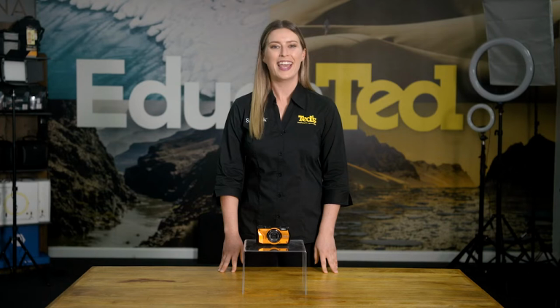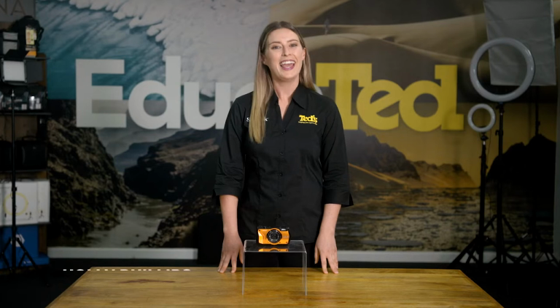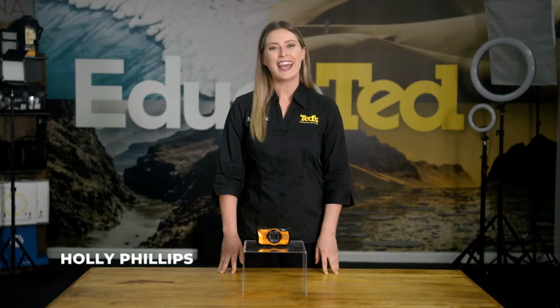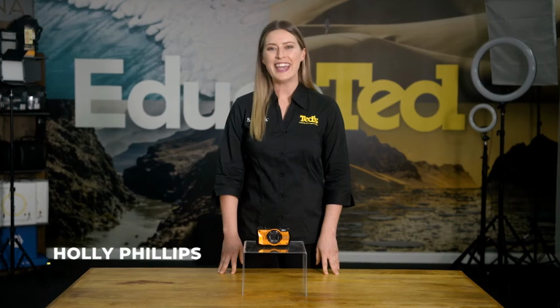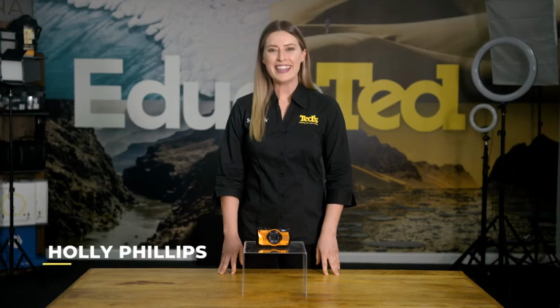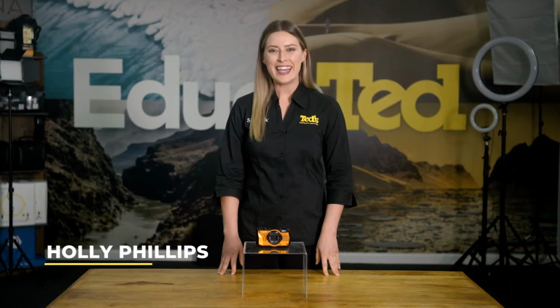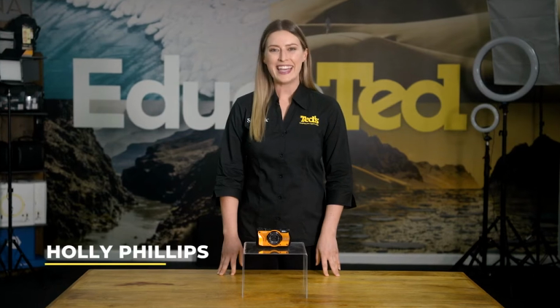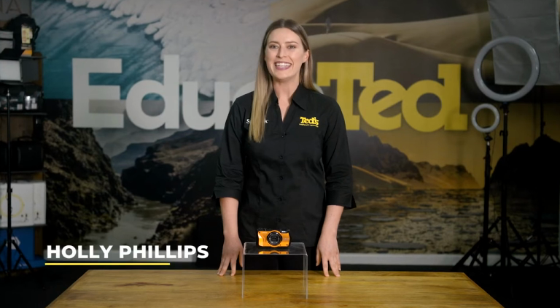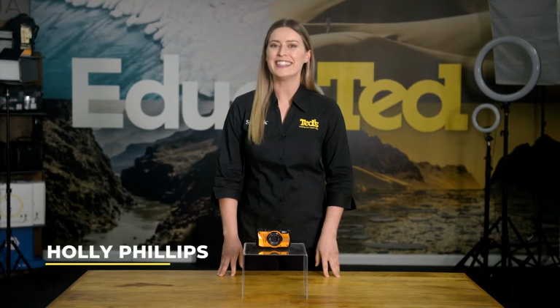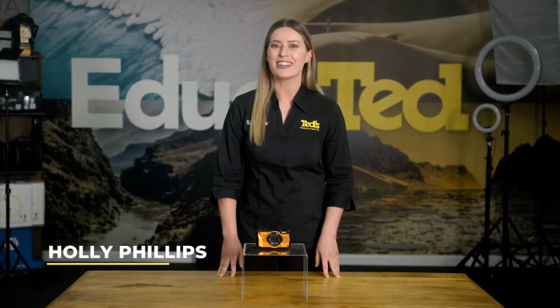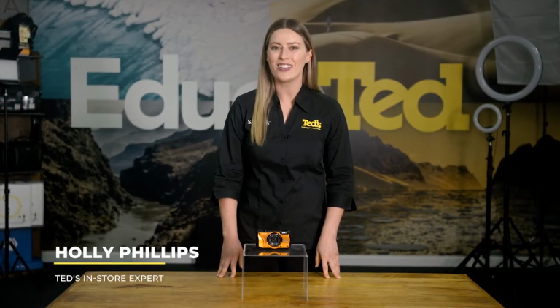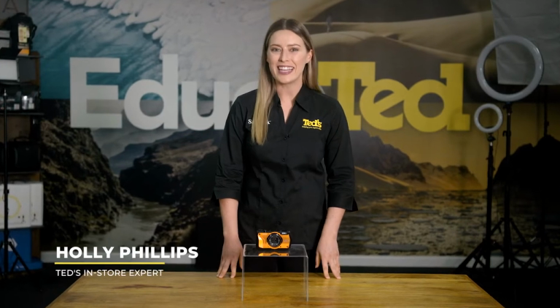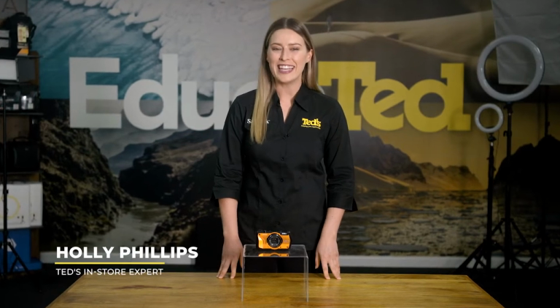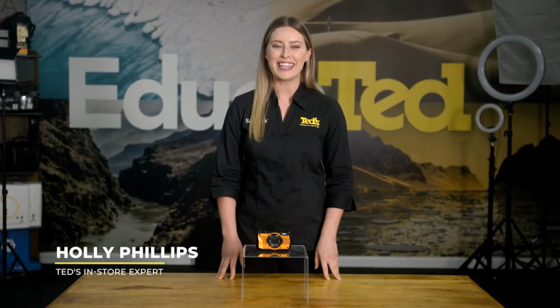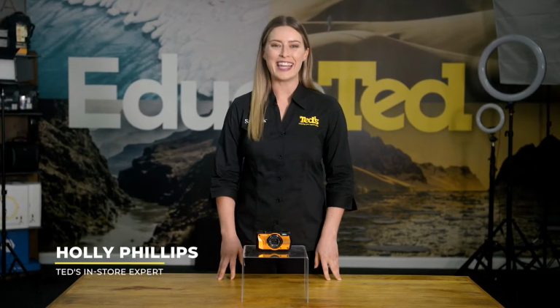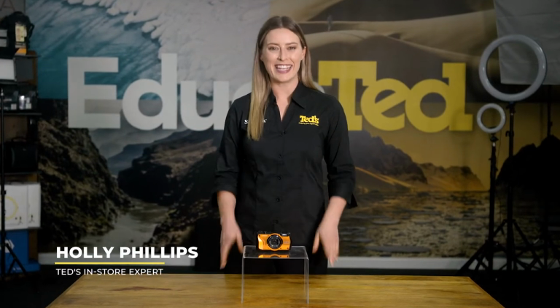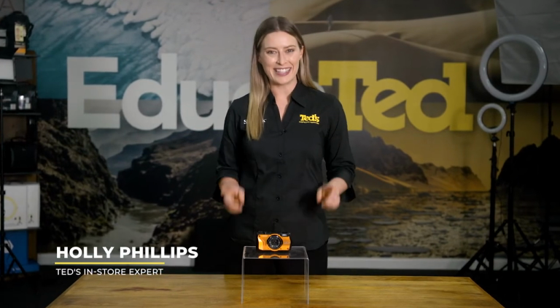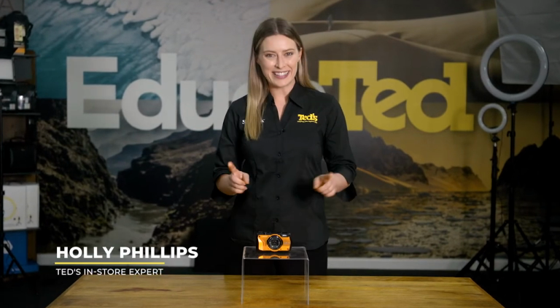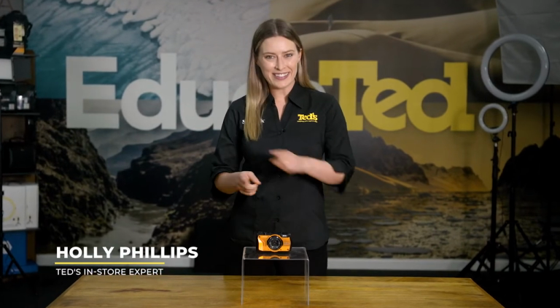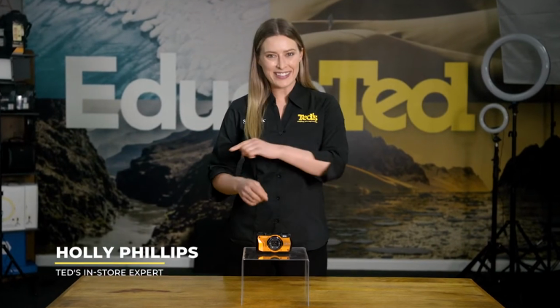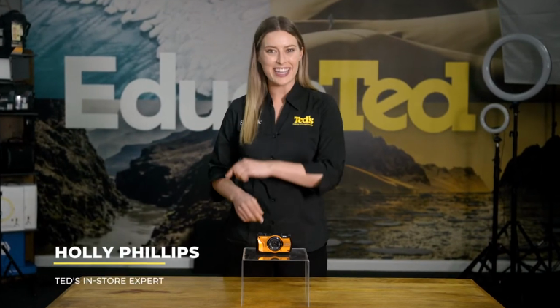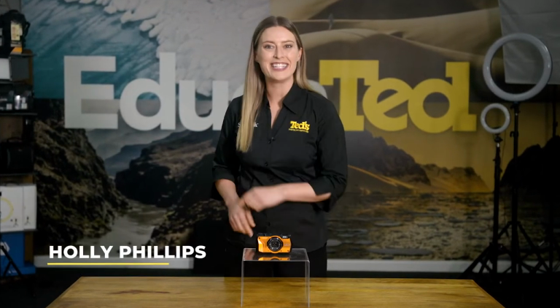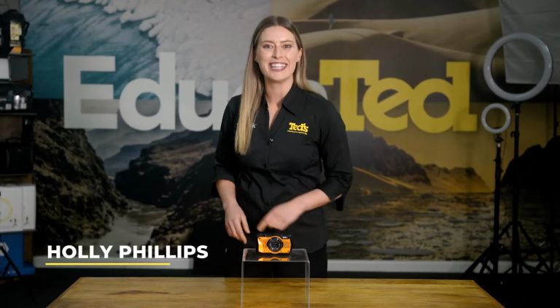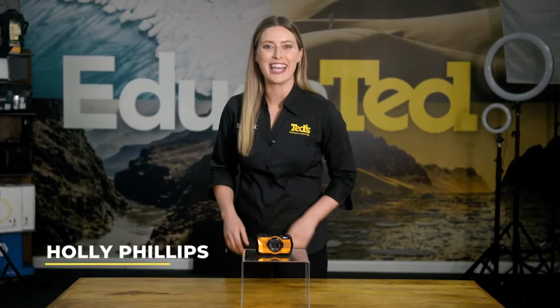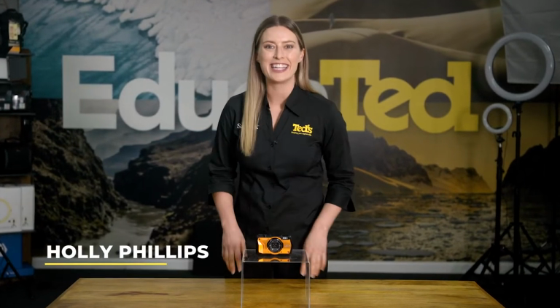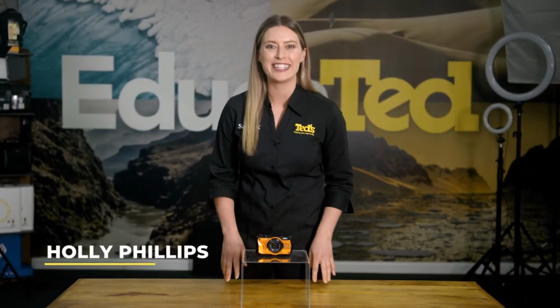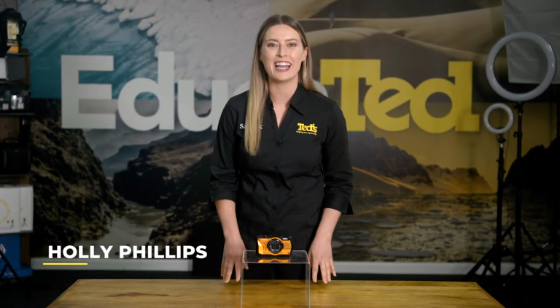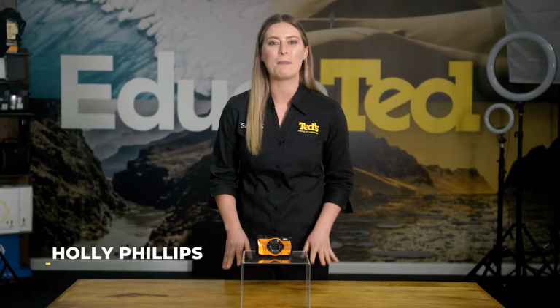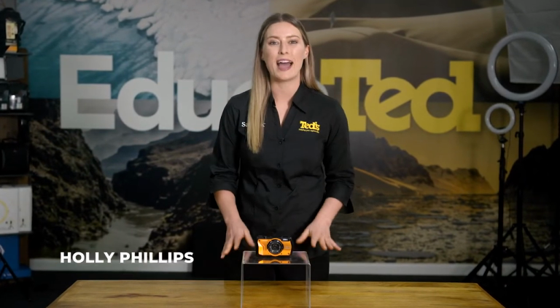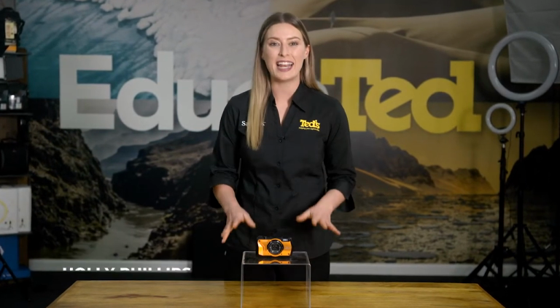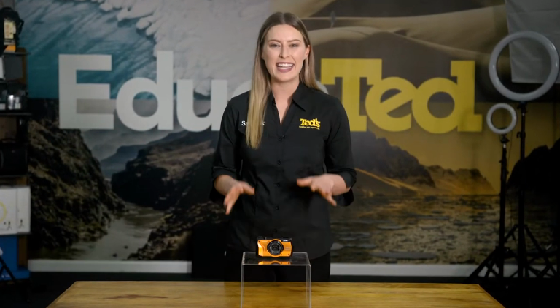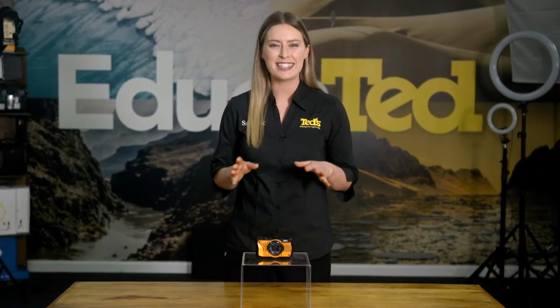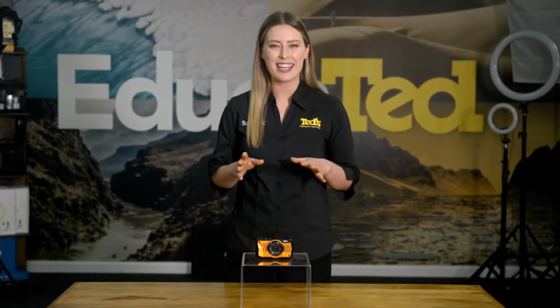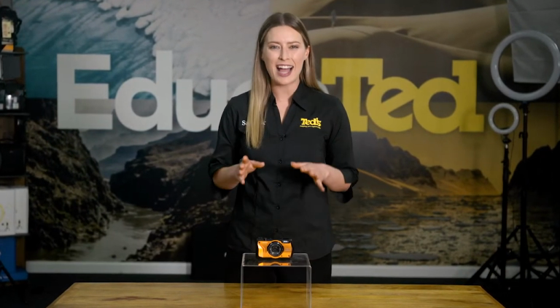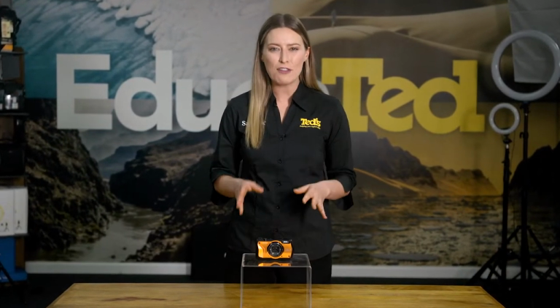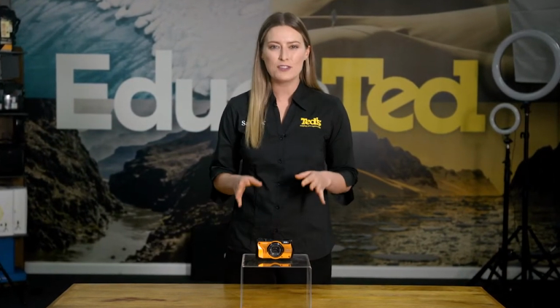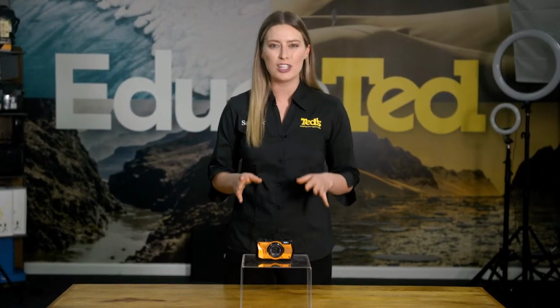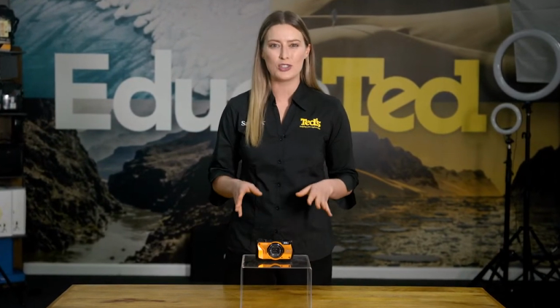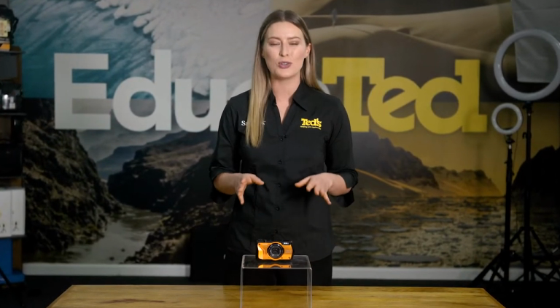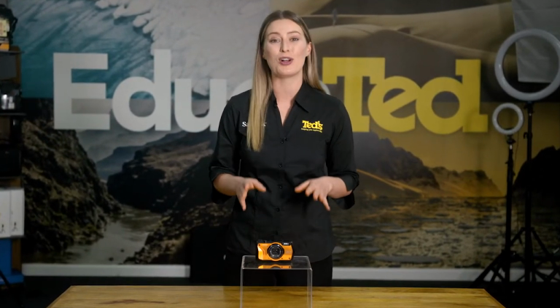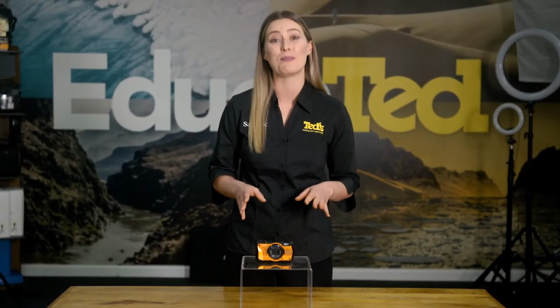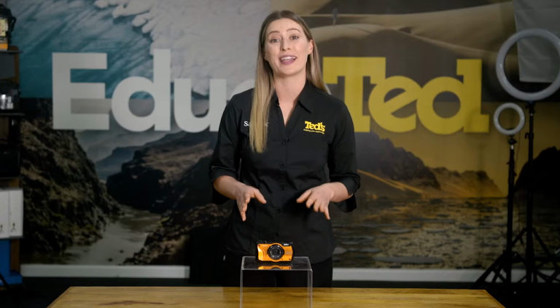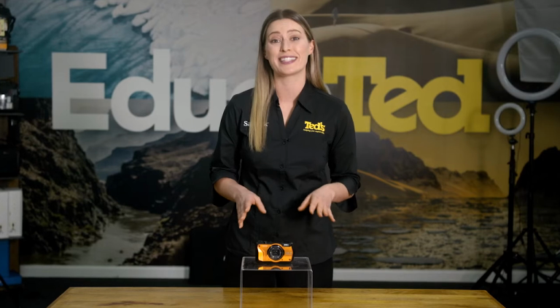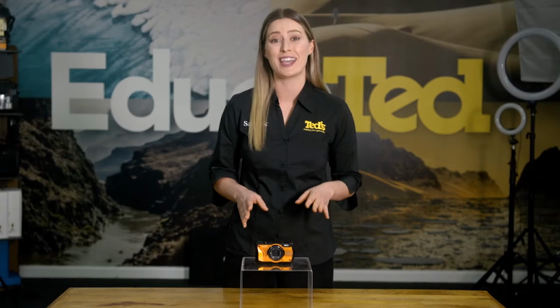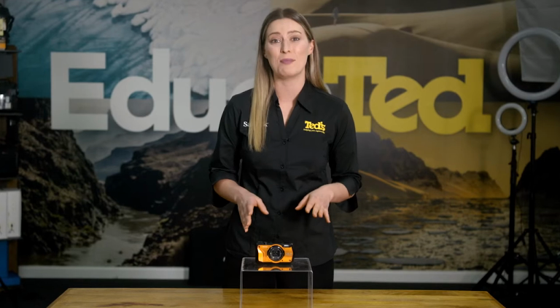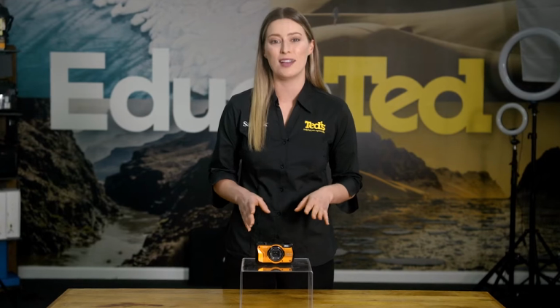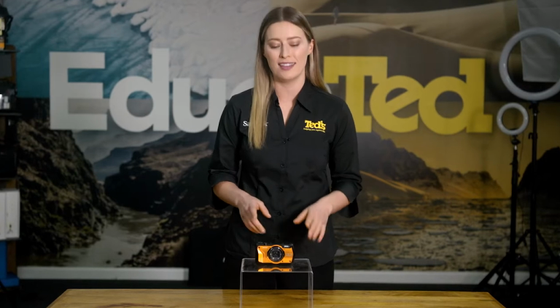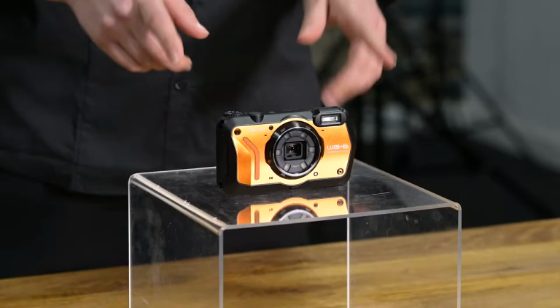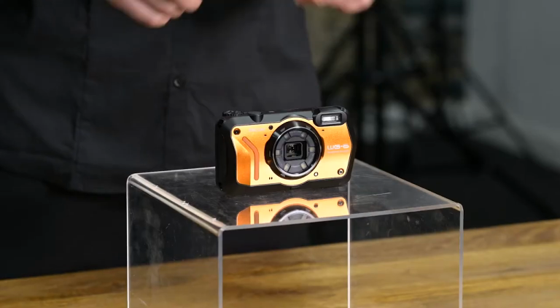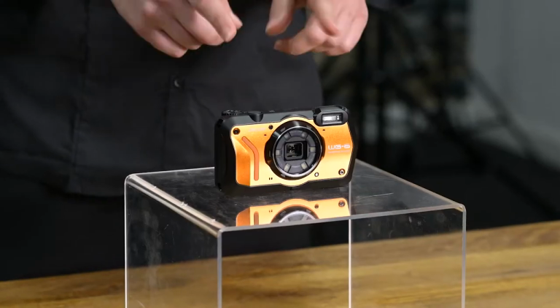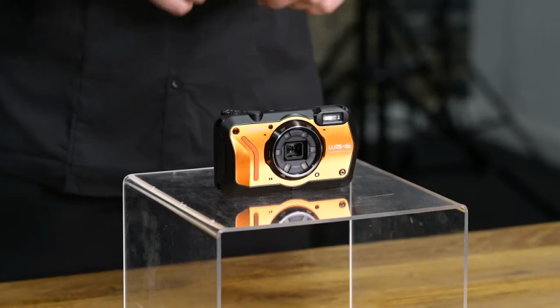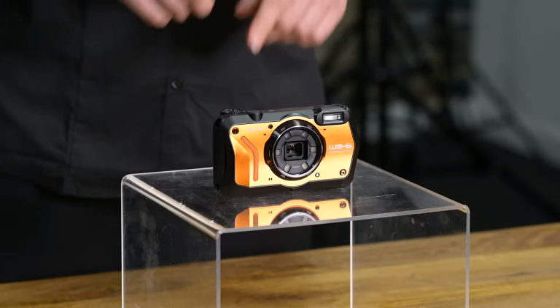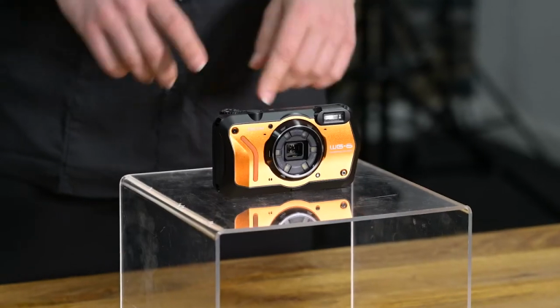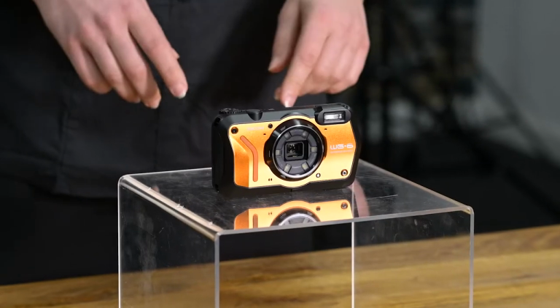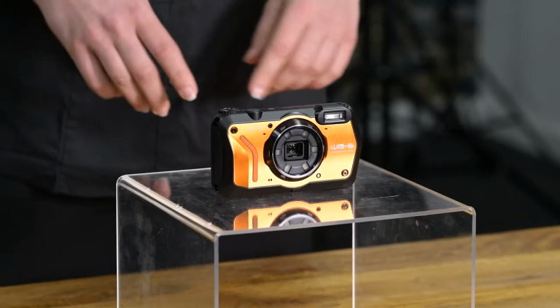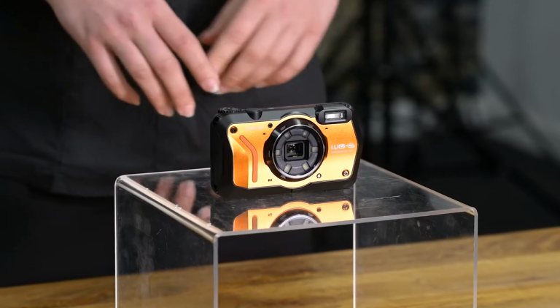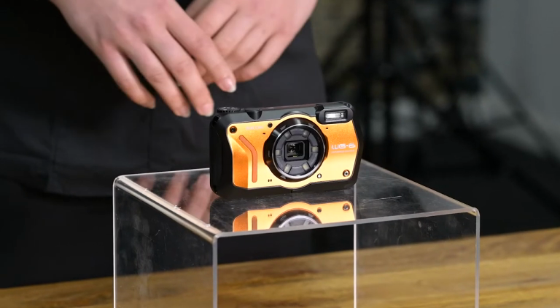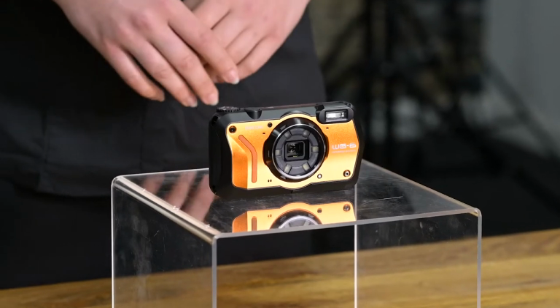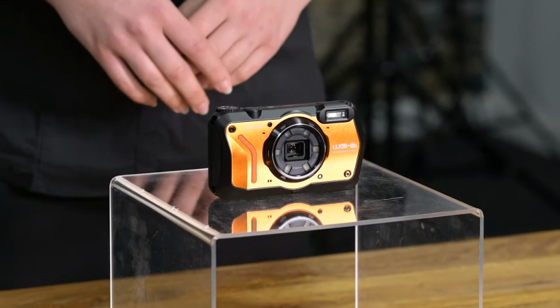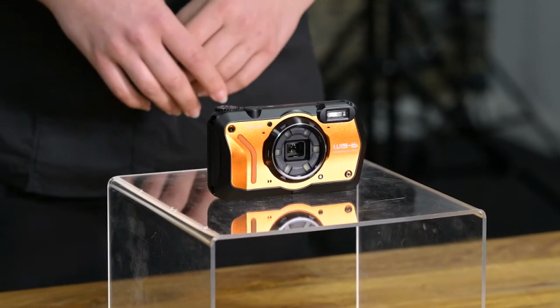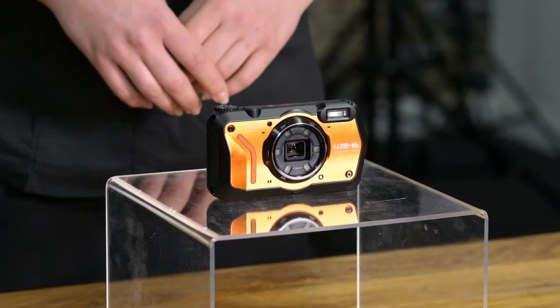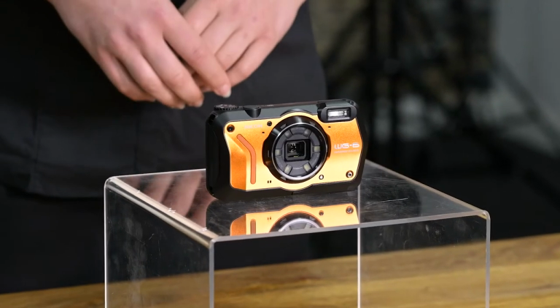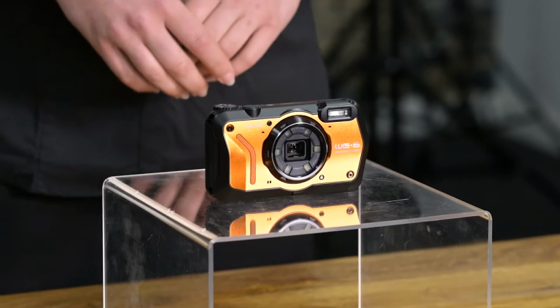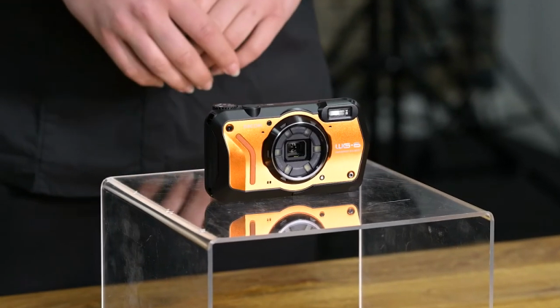Hey there, it's Holly getting you educated about a tough digital compact camera, the Ricoh WG6.